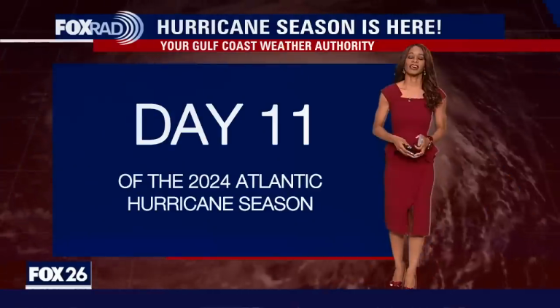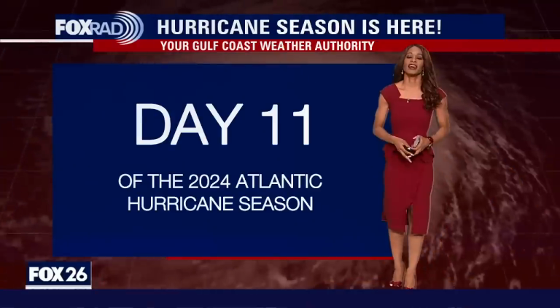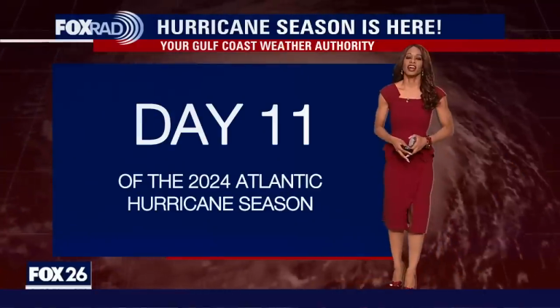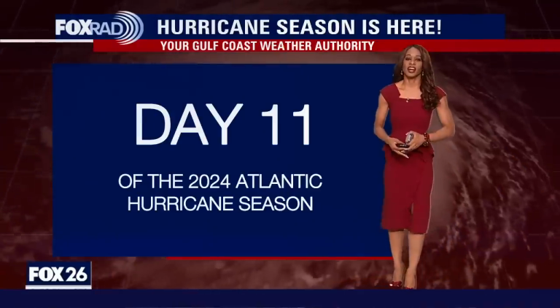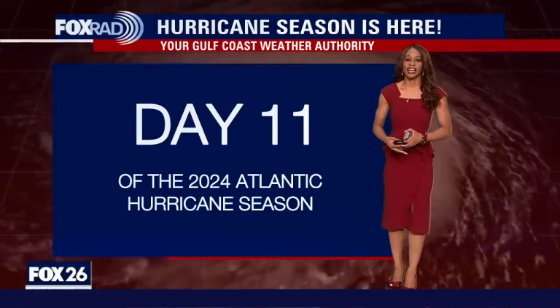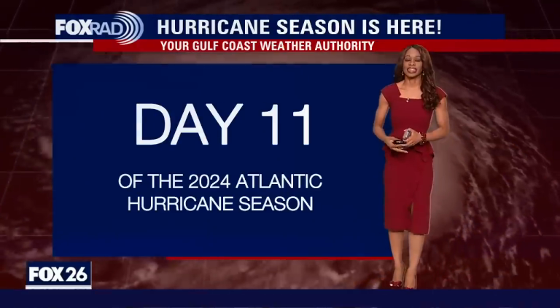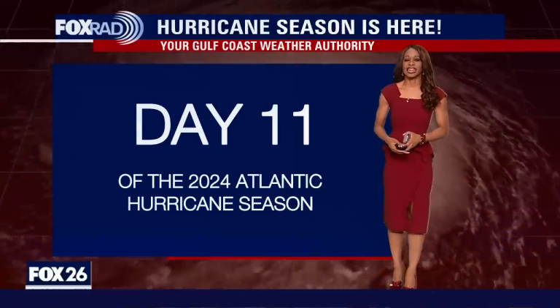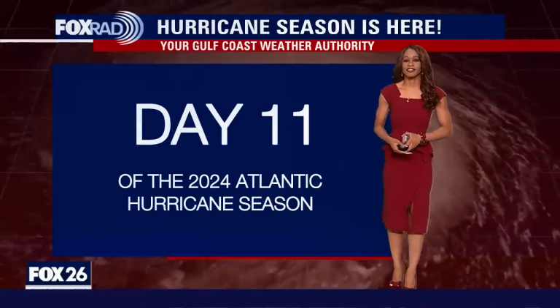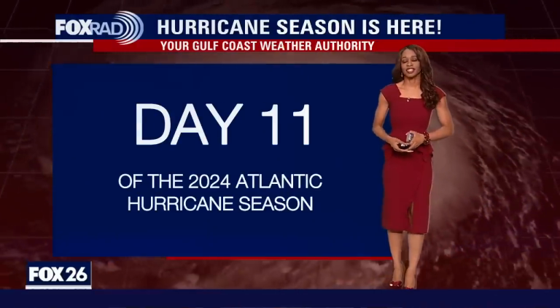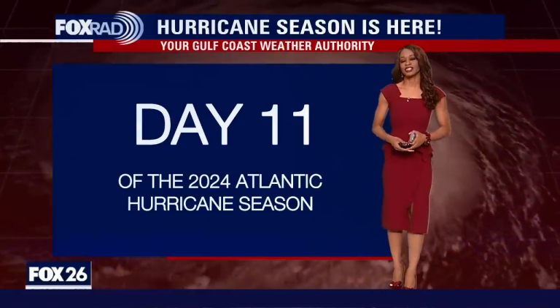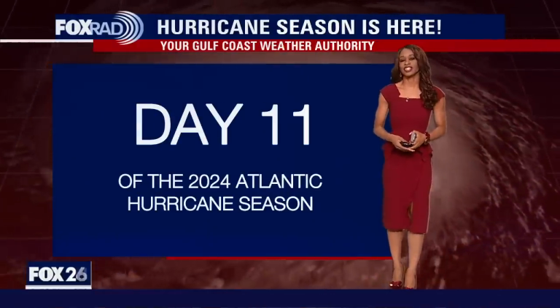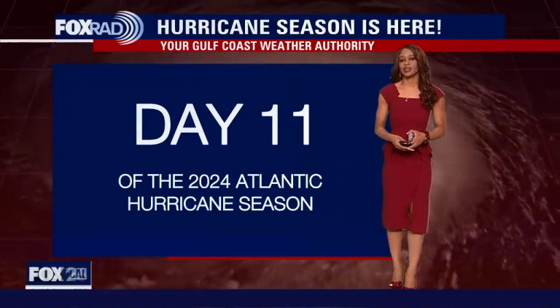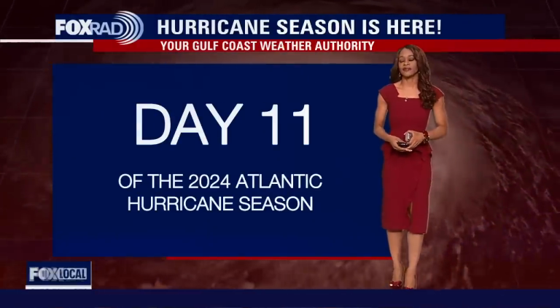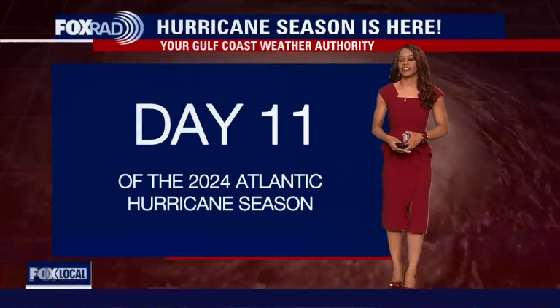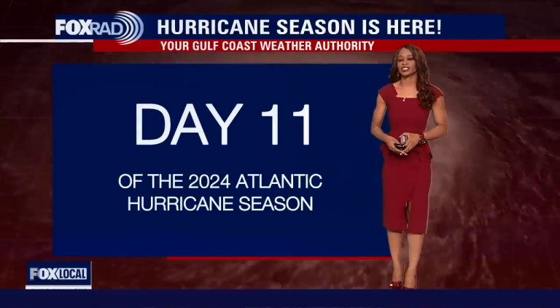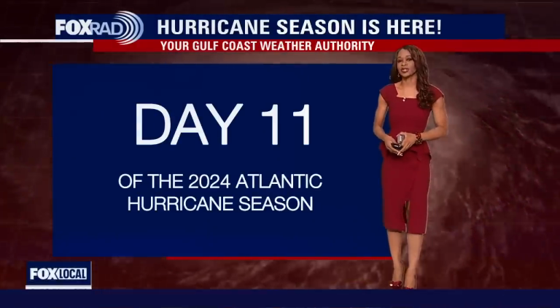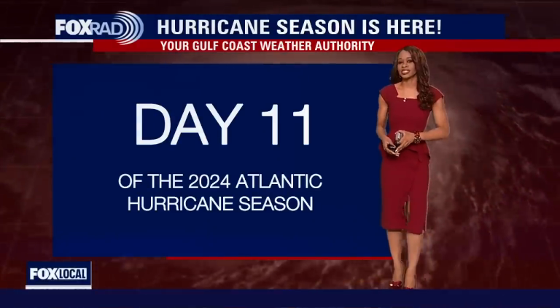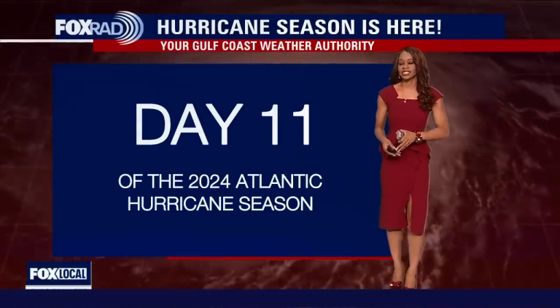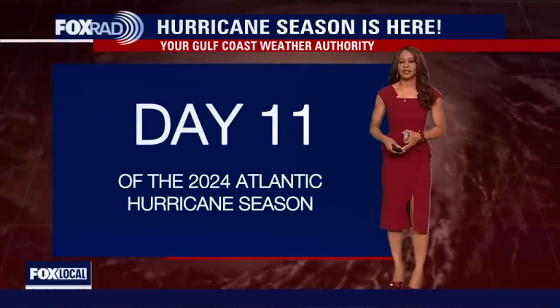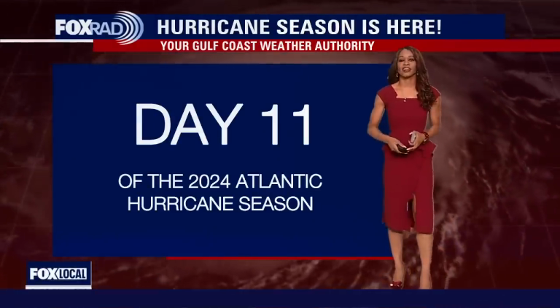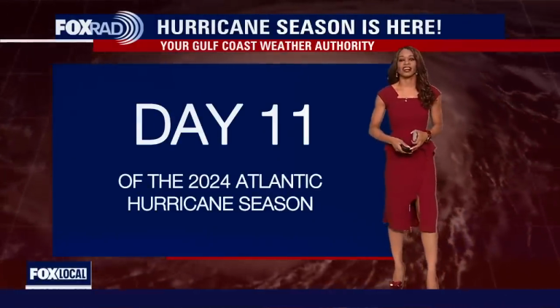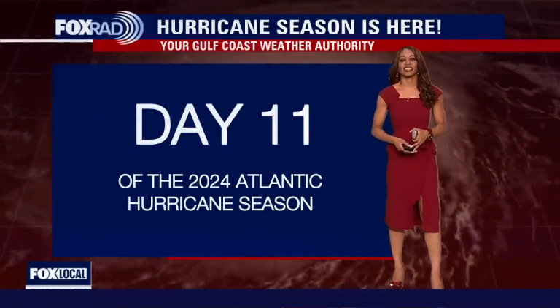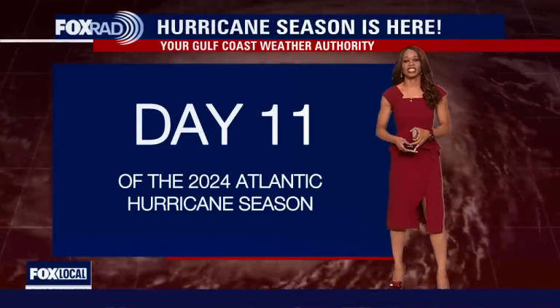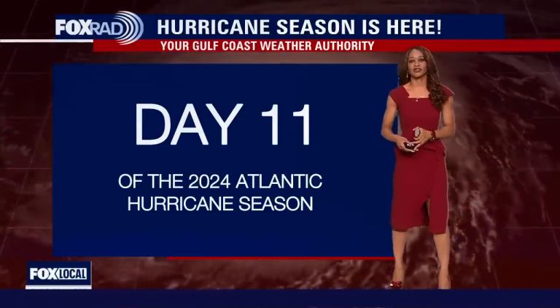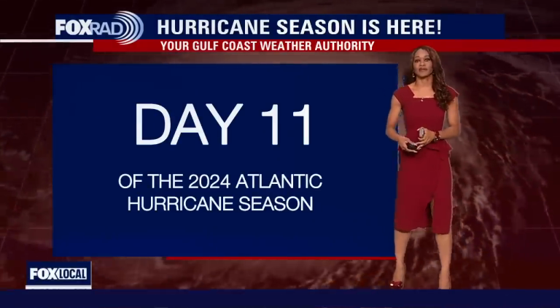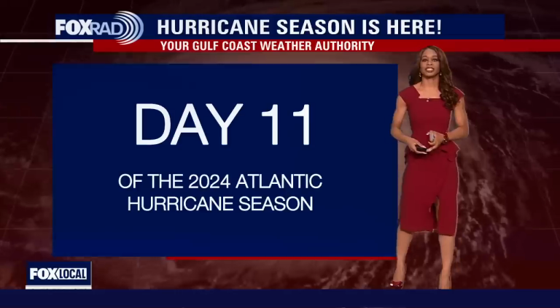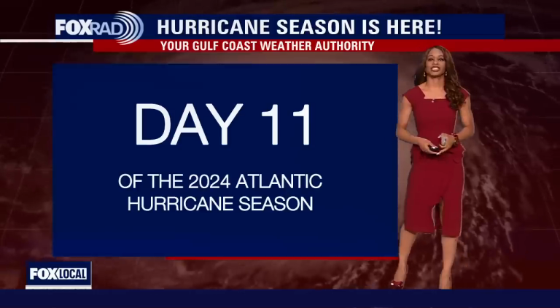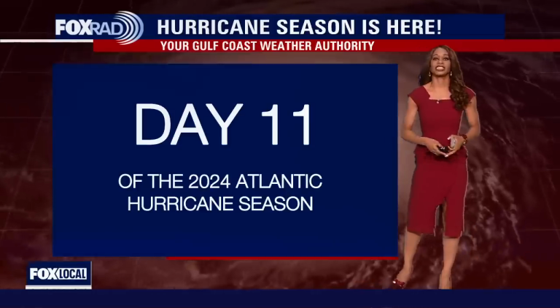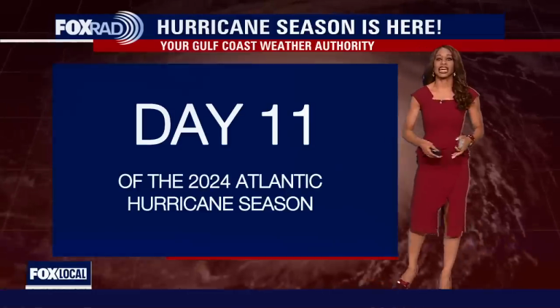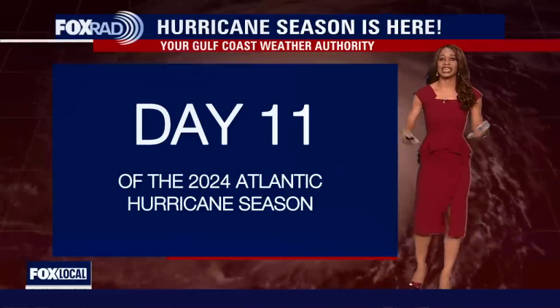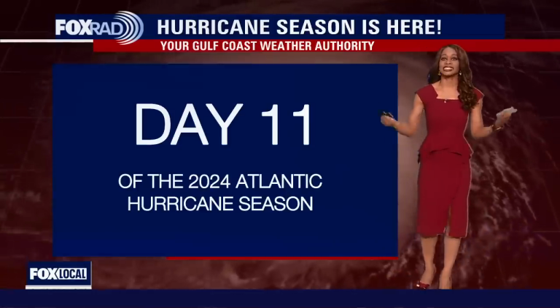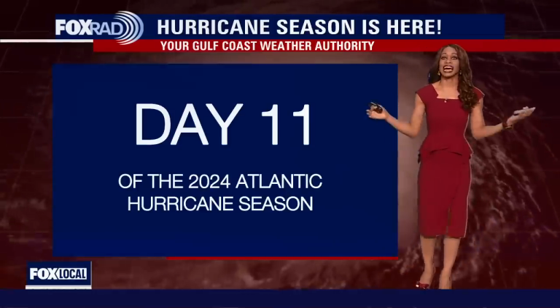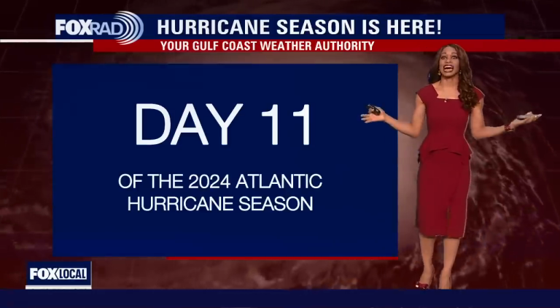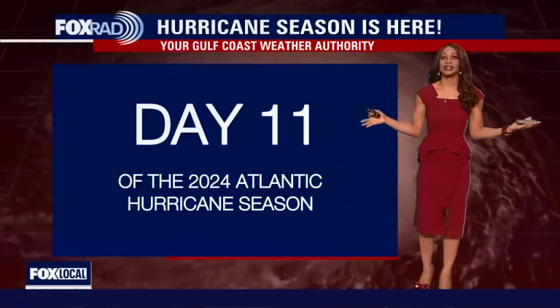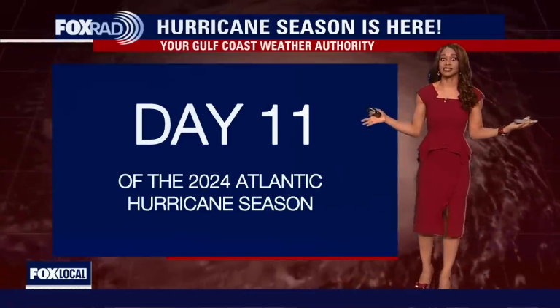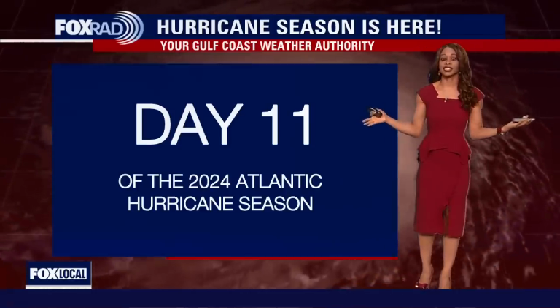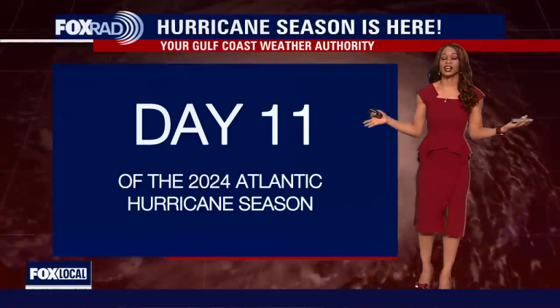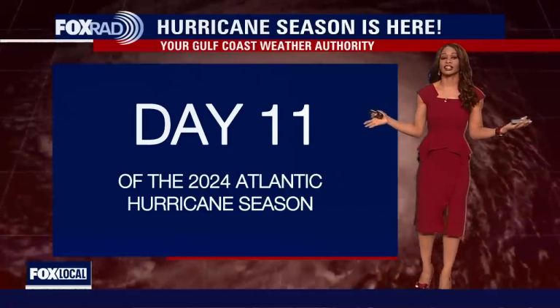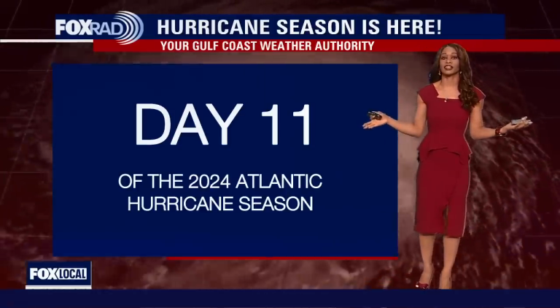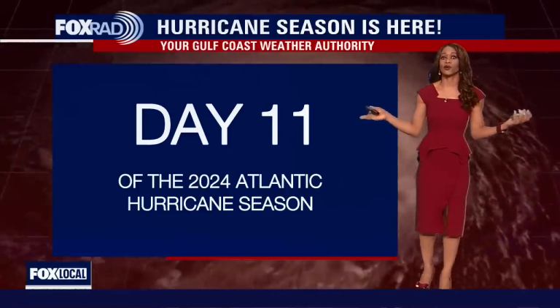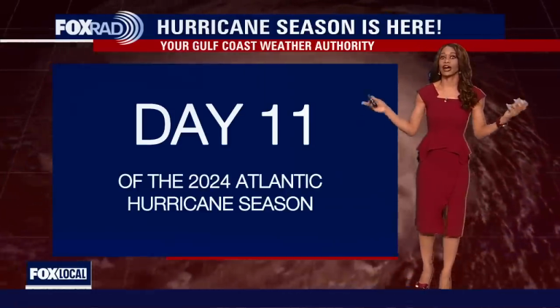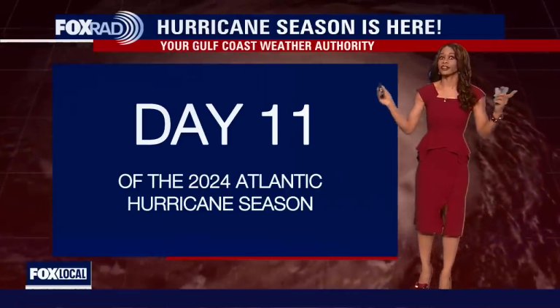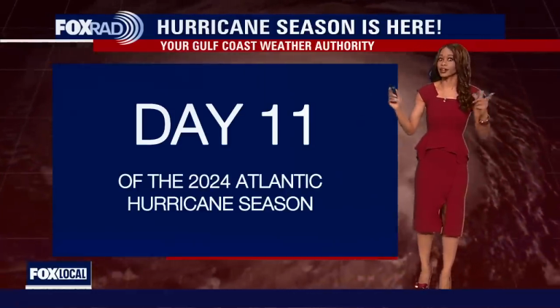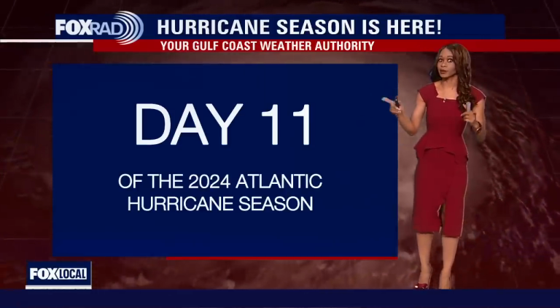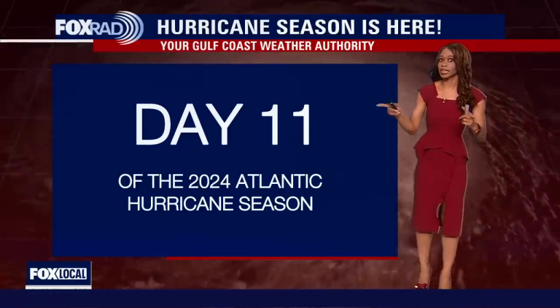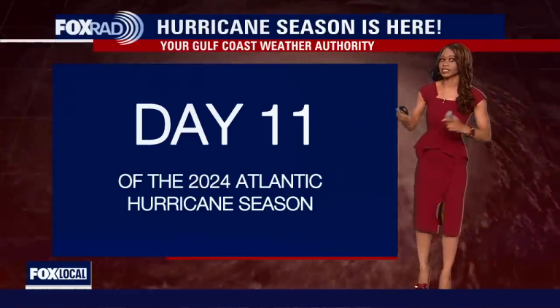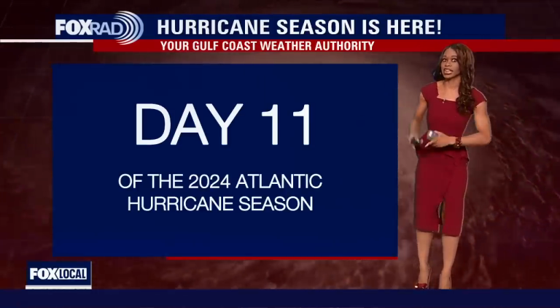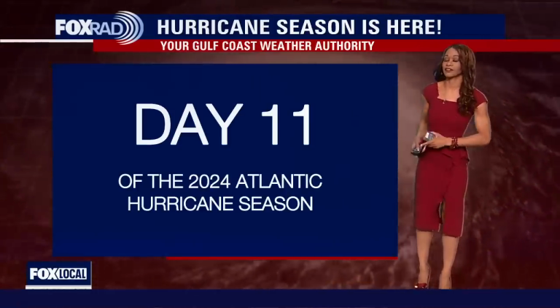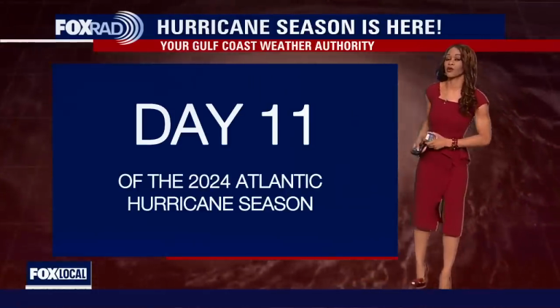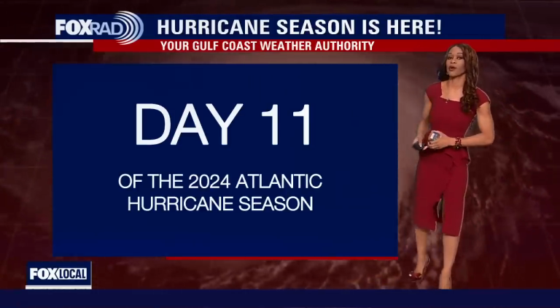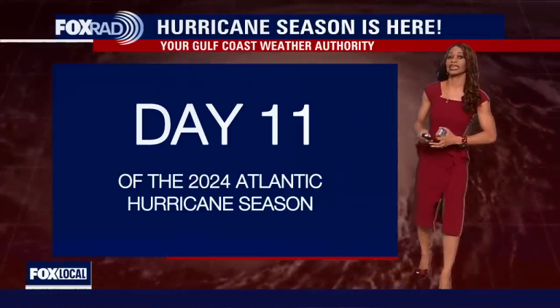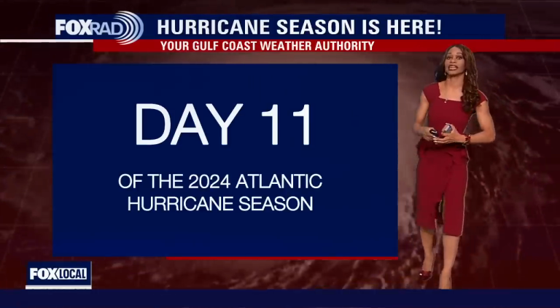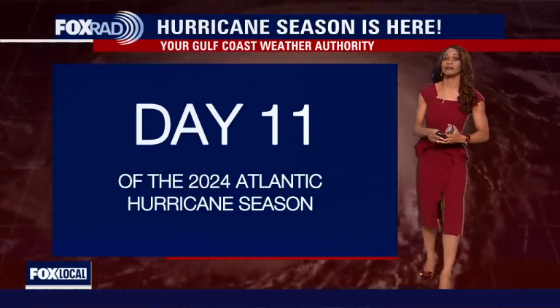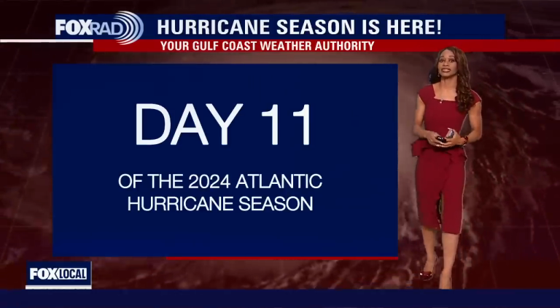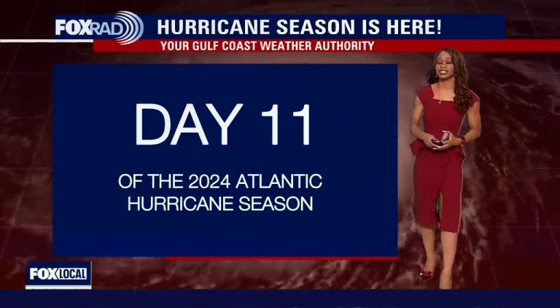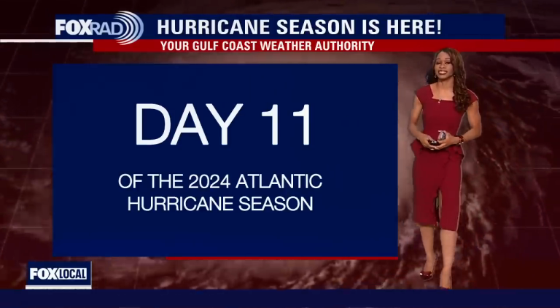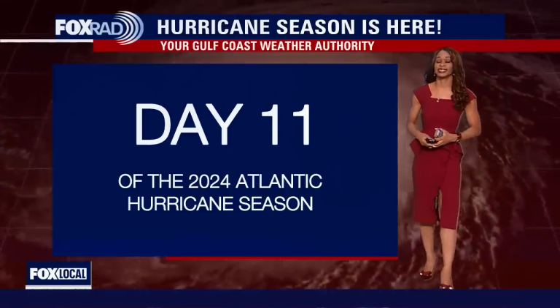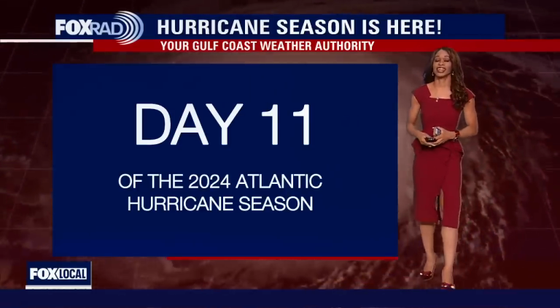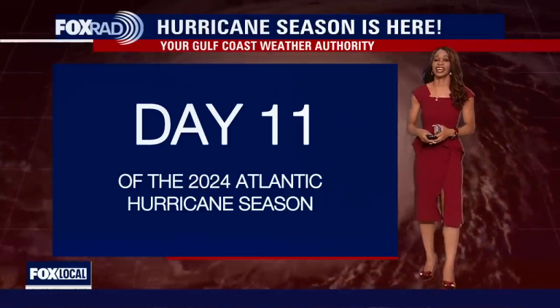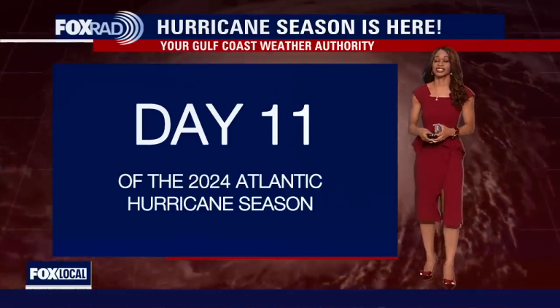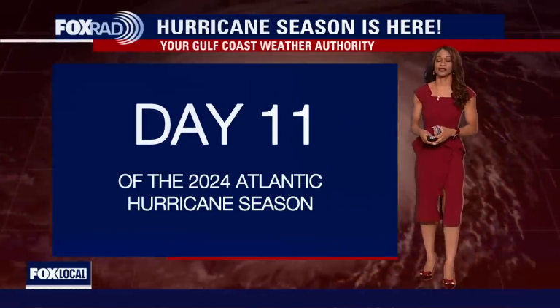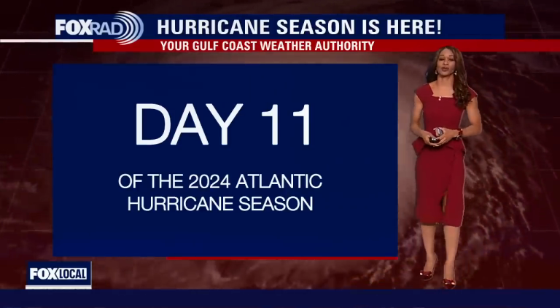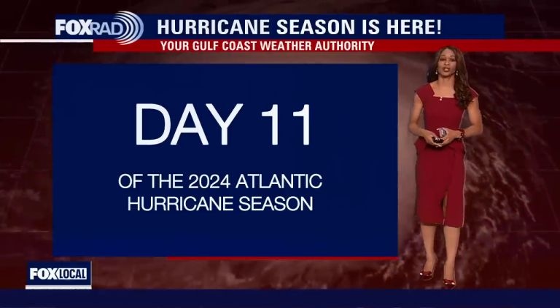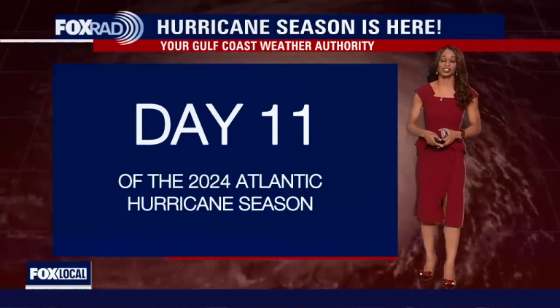Good afternoon. I'm Fox 26 meteorologist Ramisha Shea. Time to talk a little weather and we actually have quite a bit to discuss.